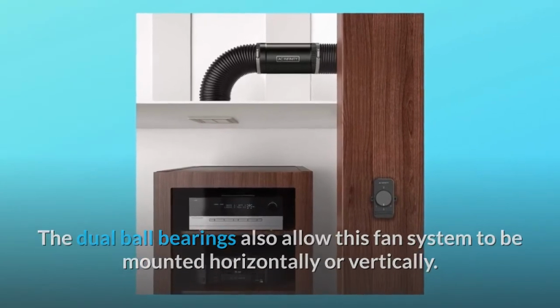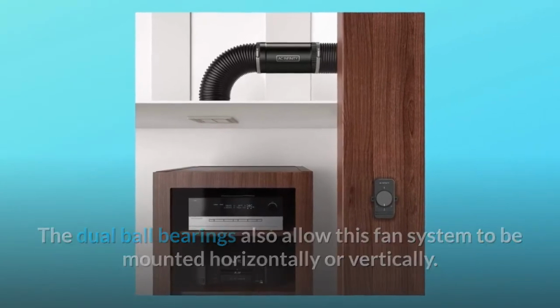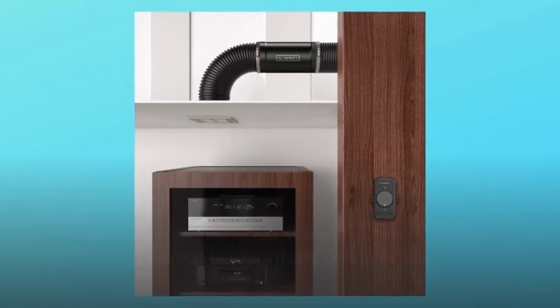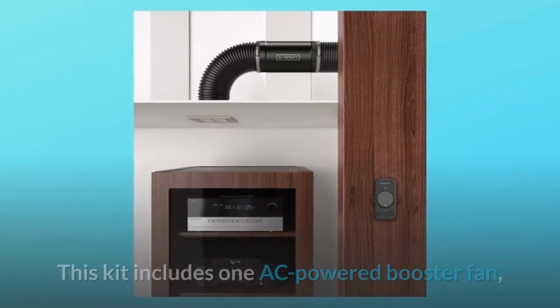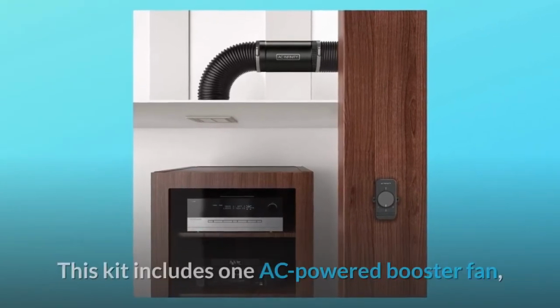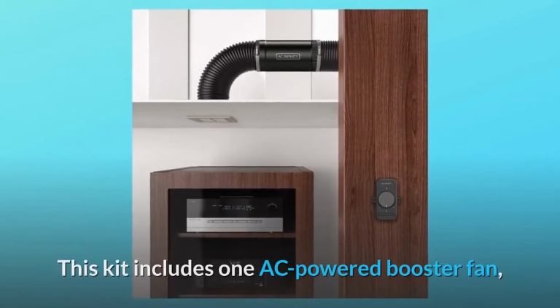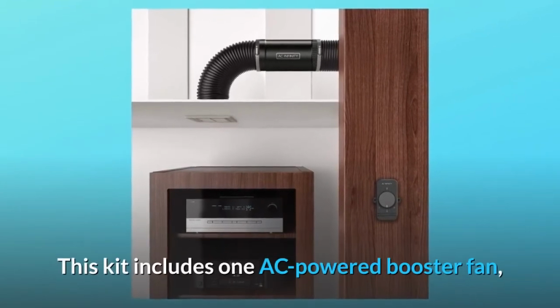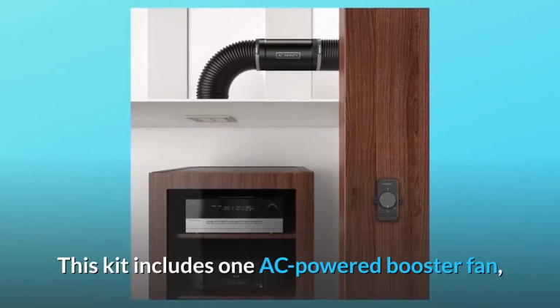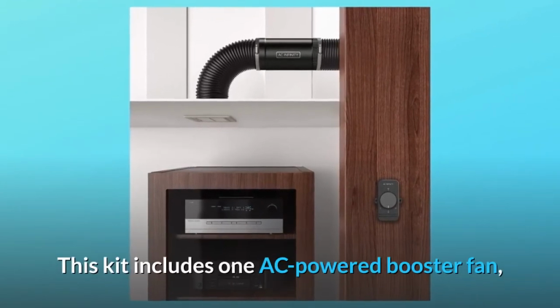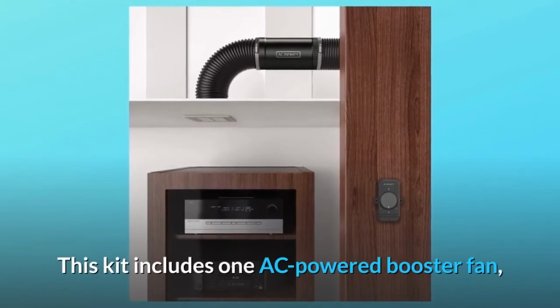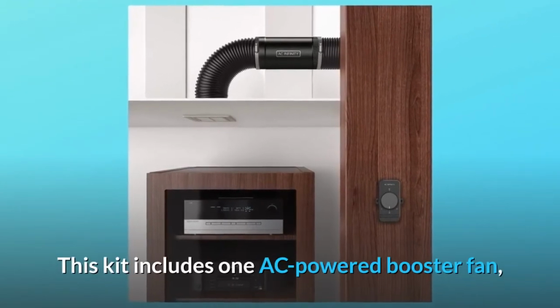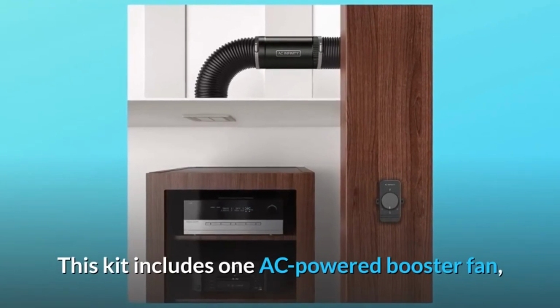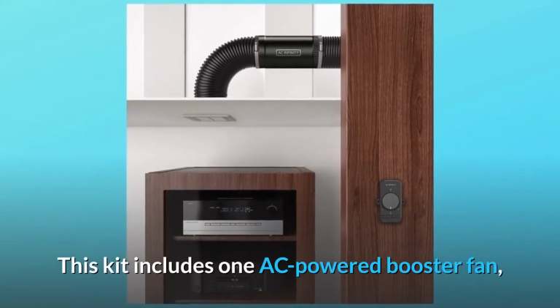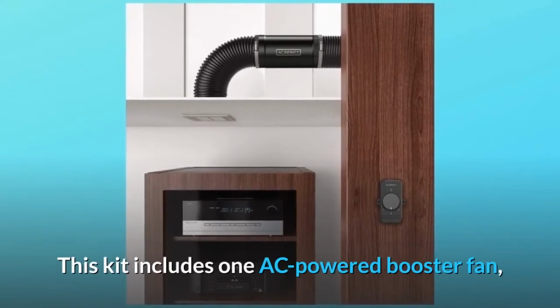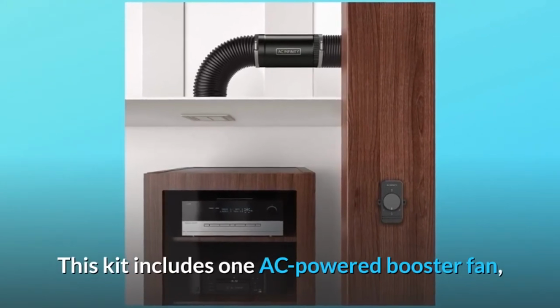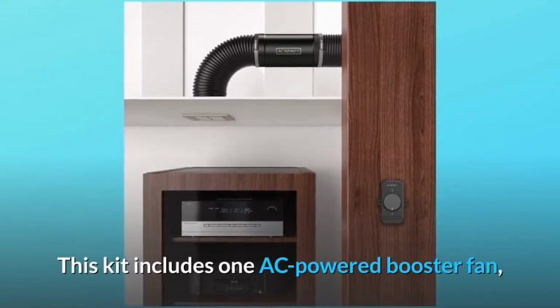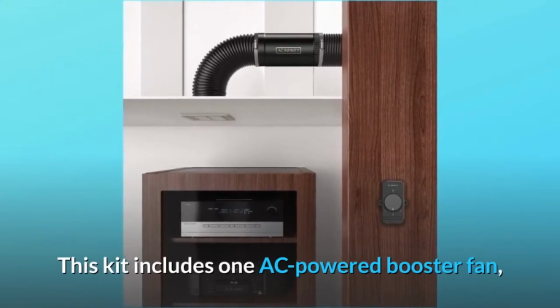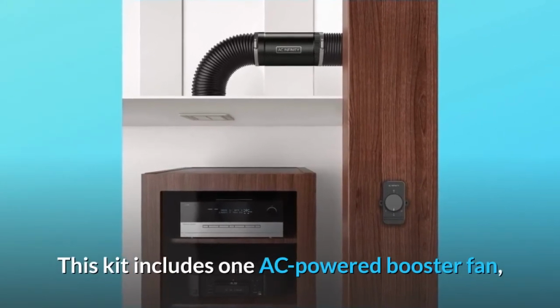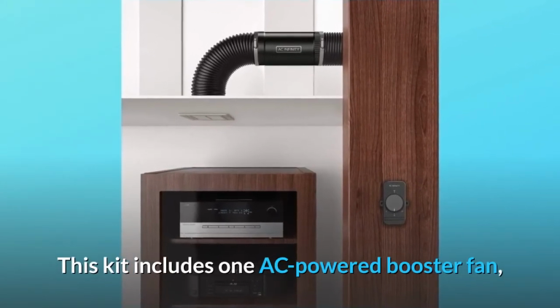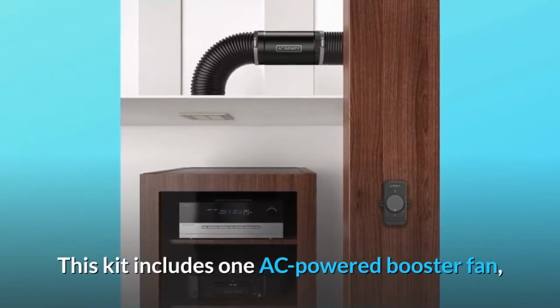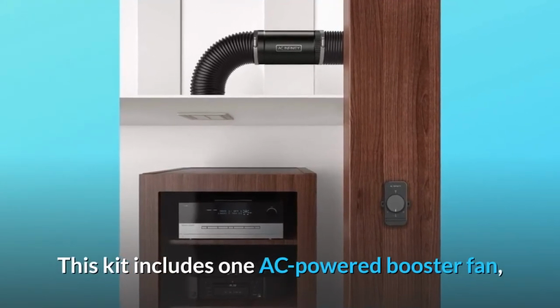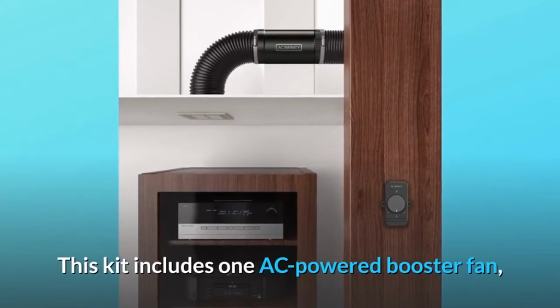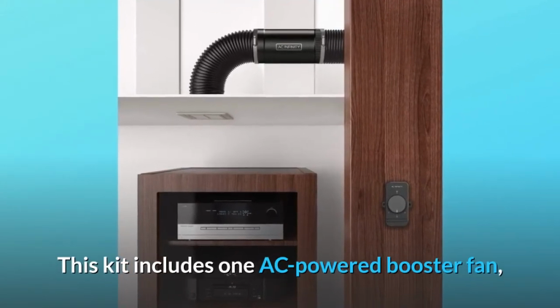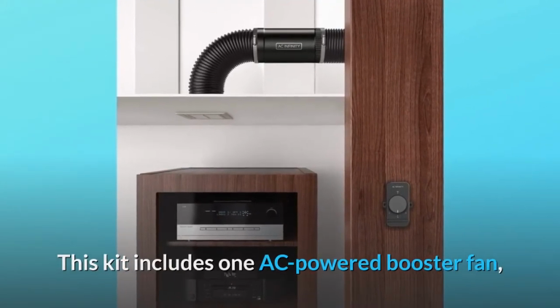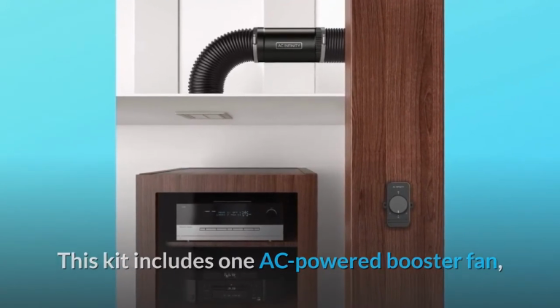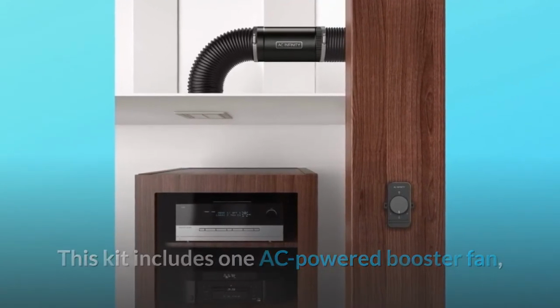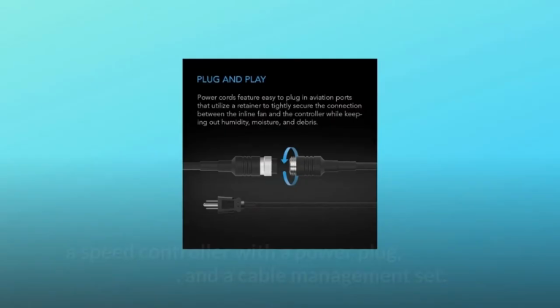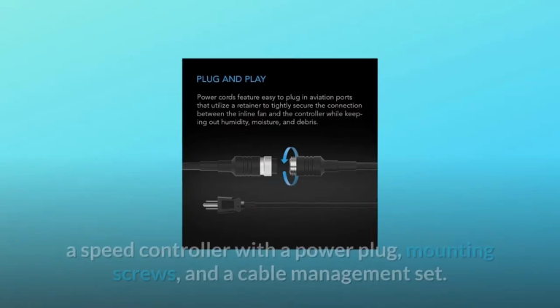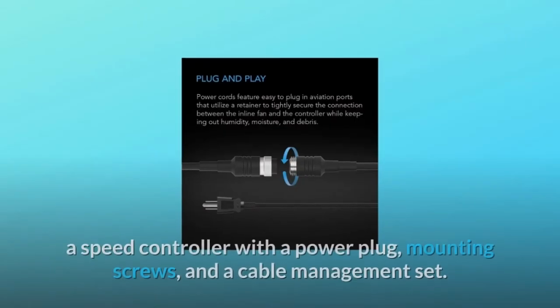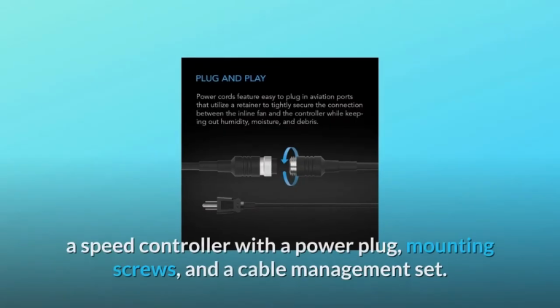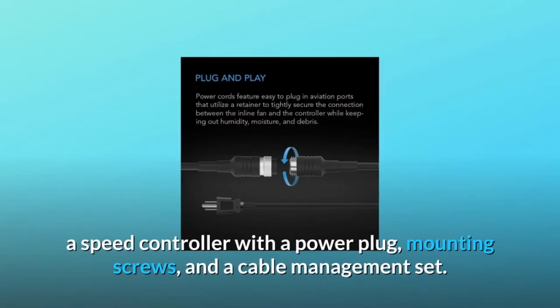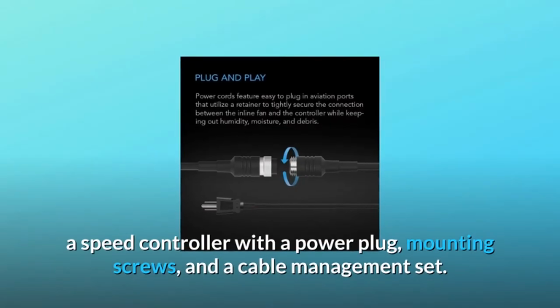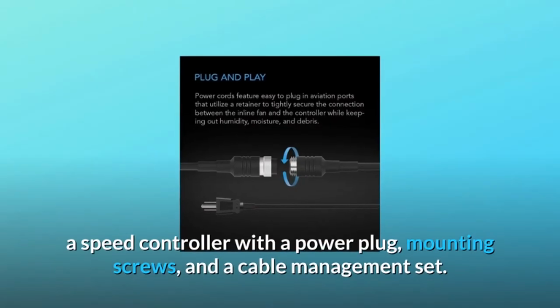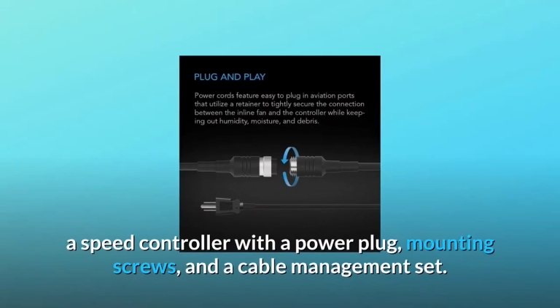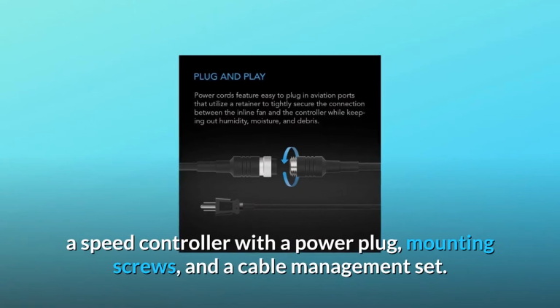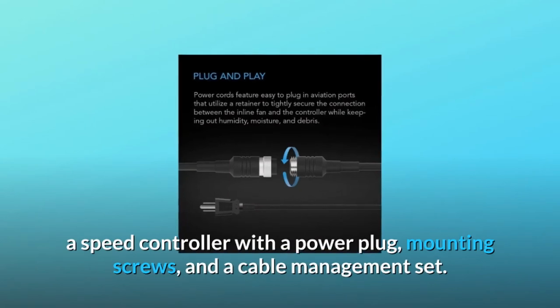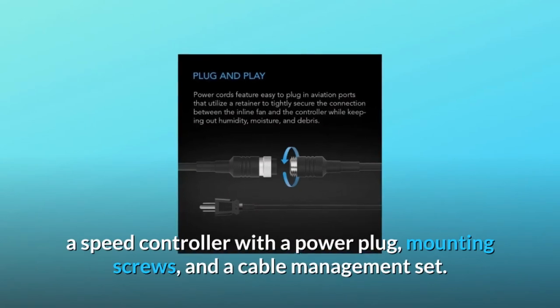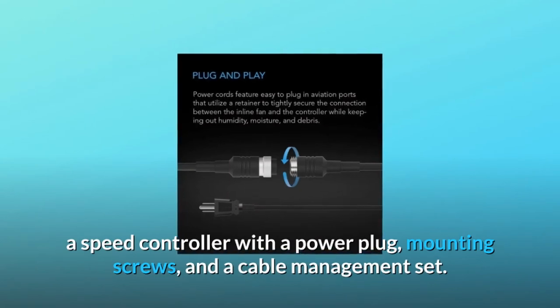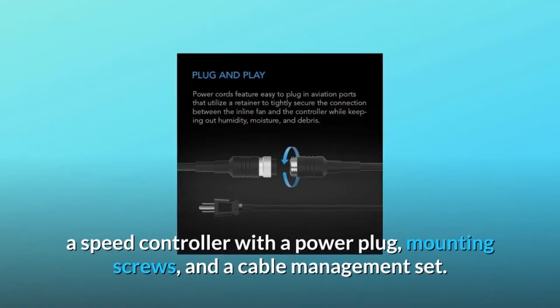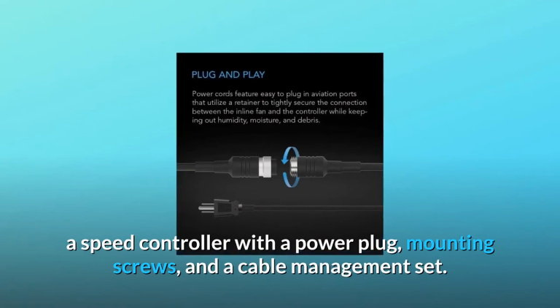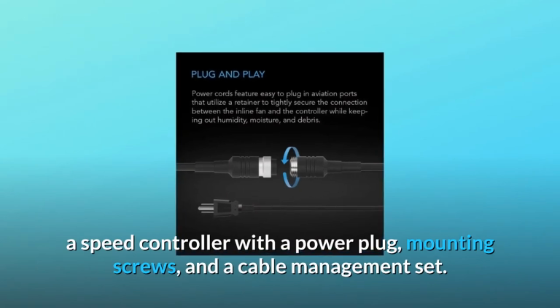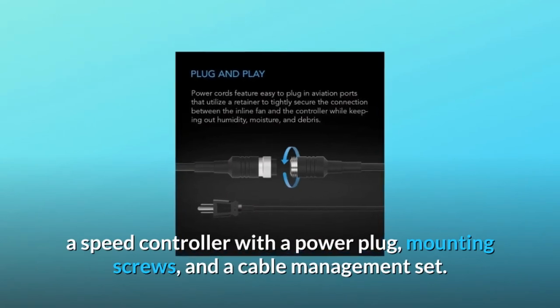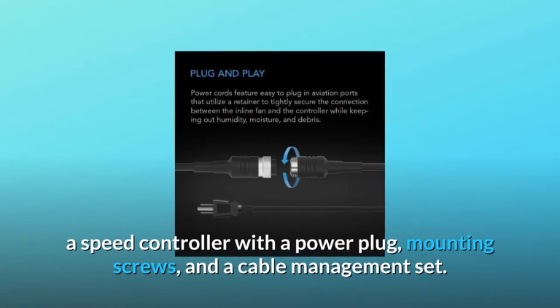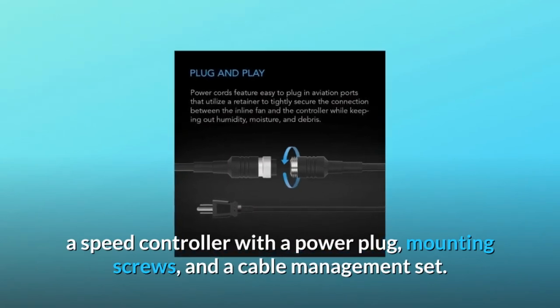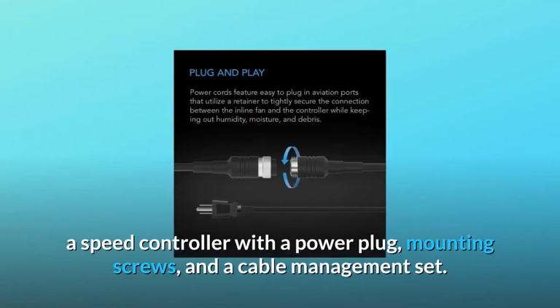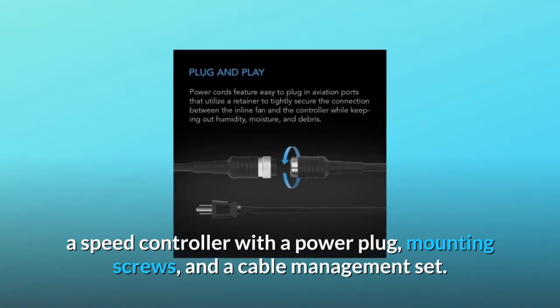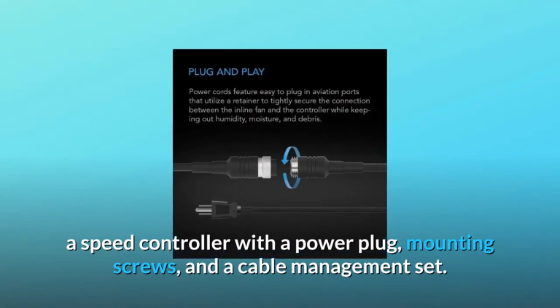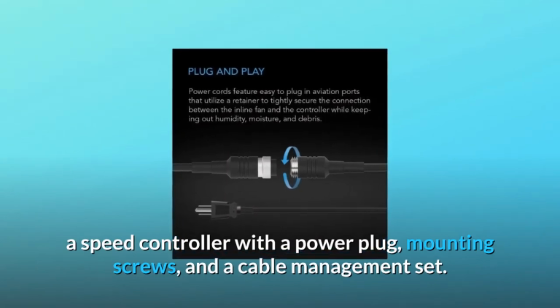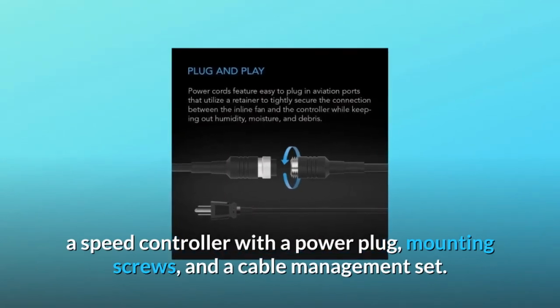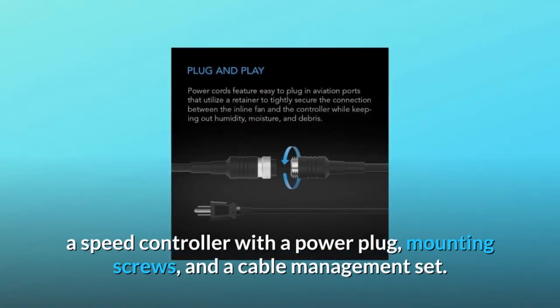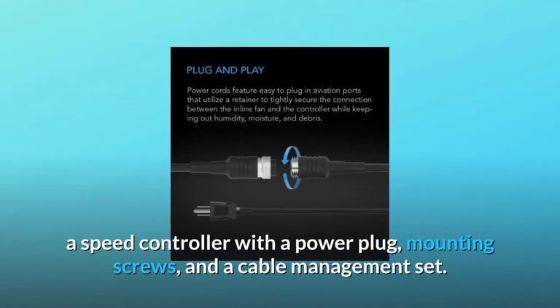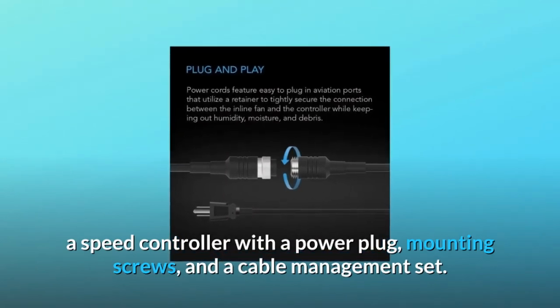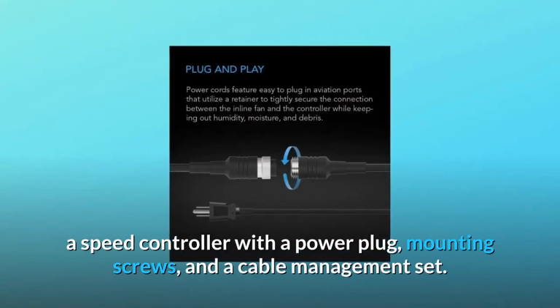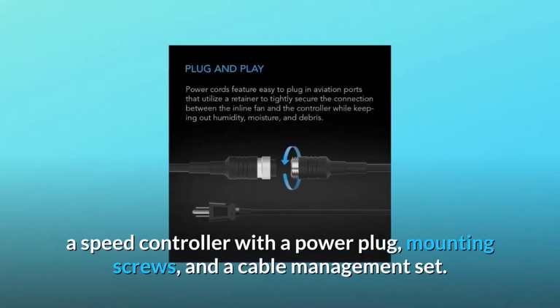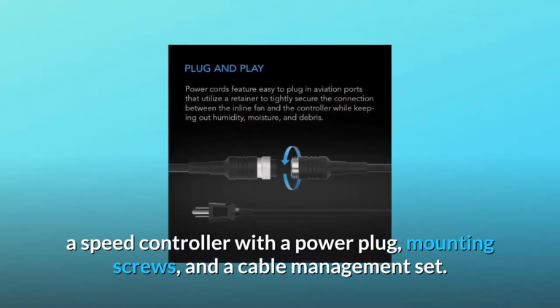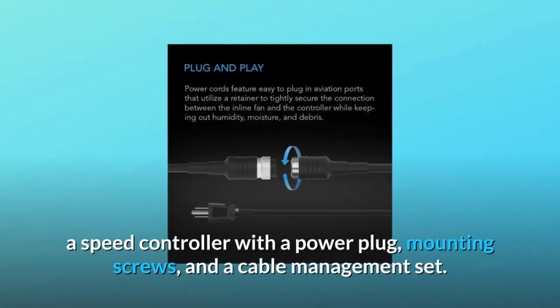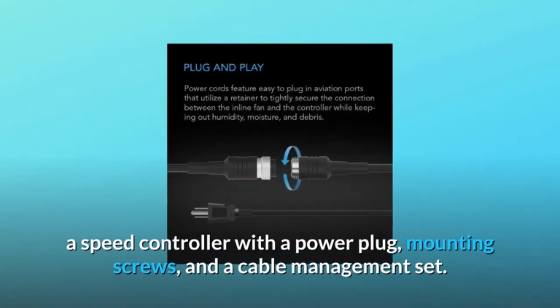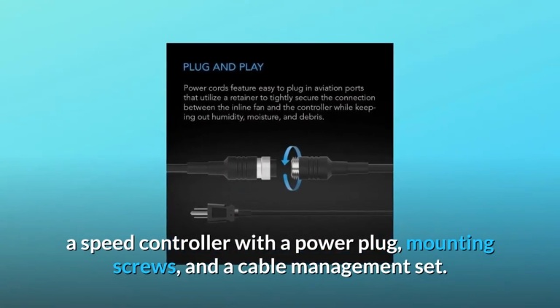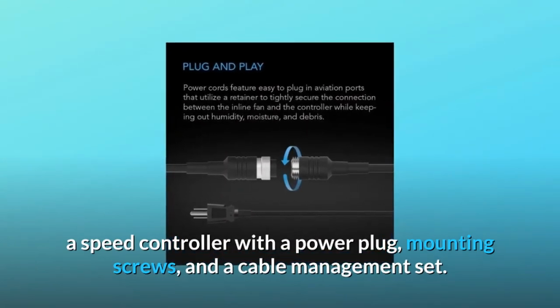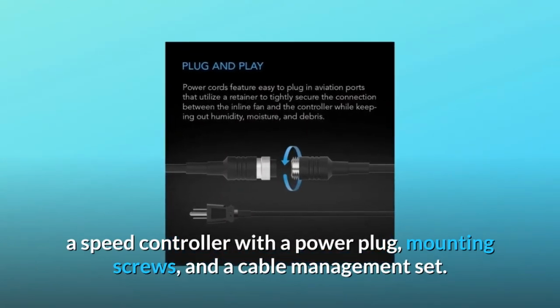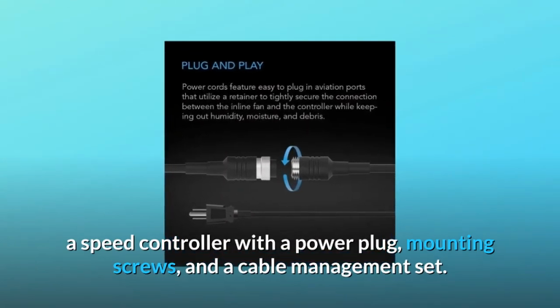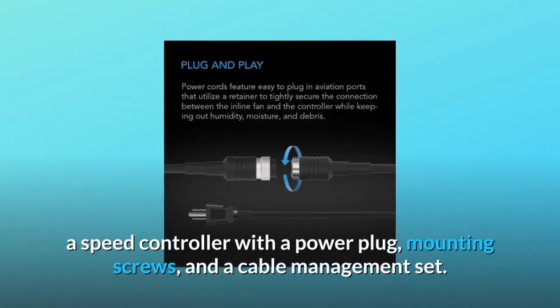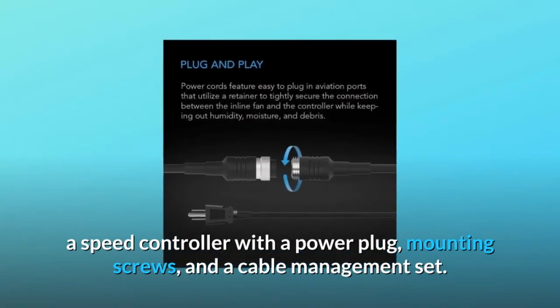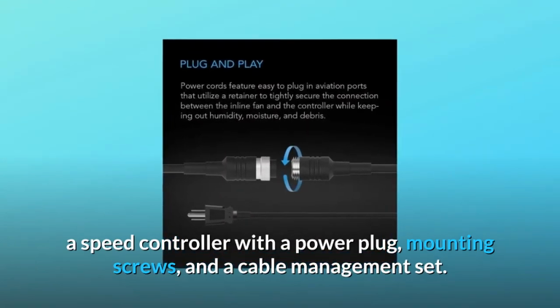This kit includes one AC-powered booster fan, a speed controller with a power plug, mounting screws, and a cable management set.